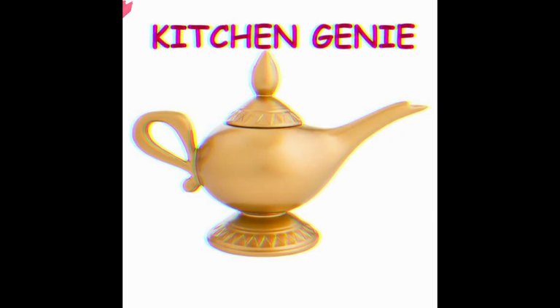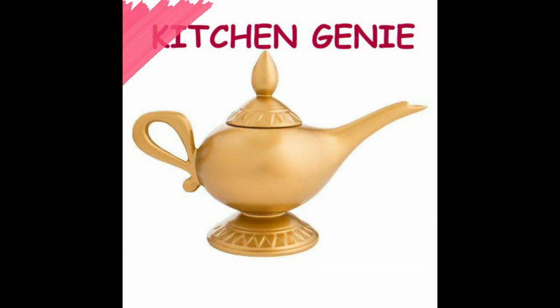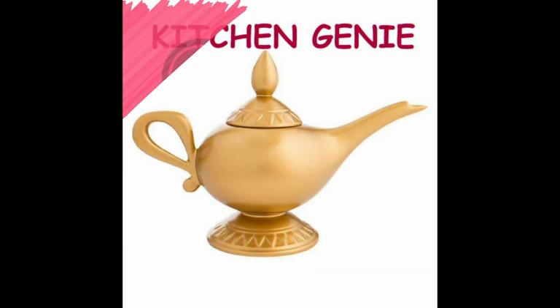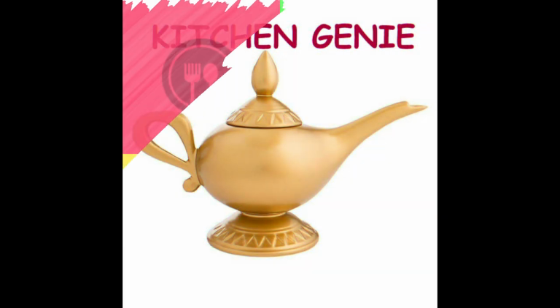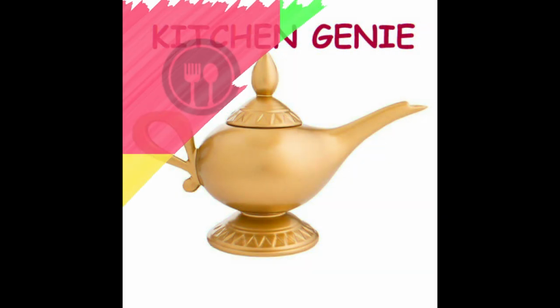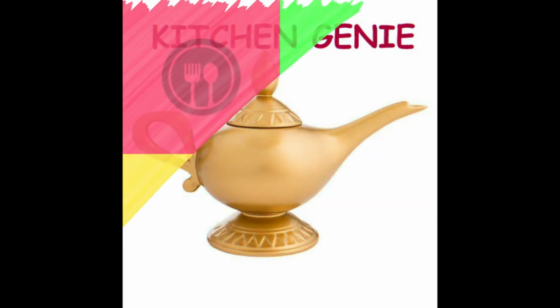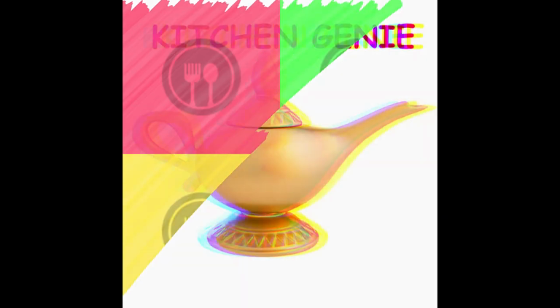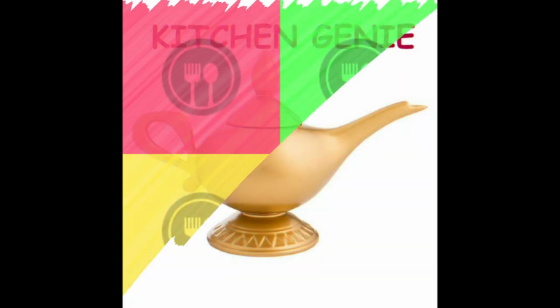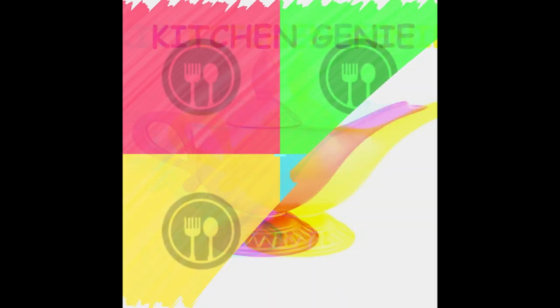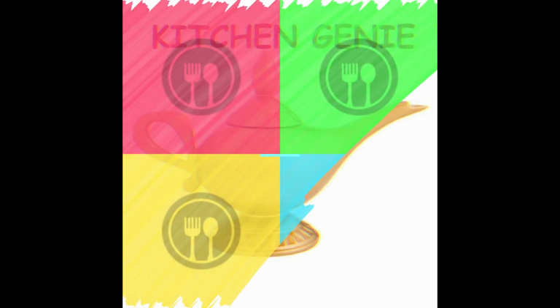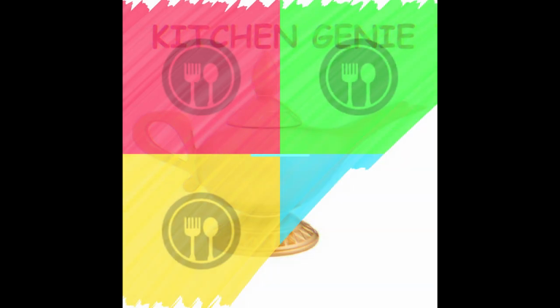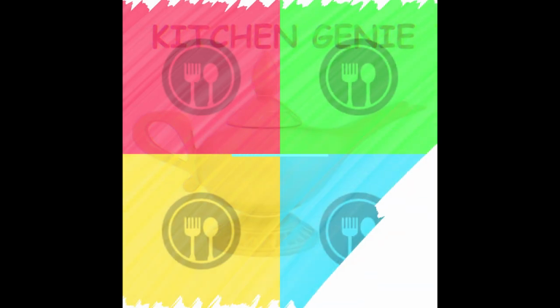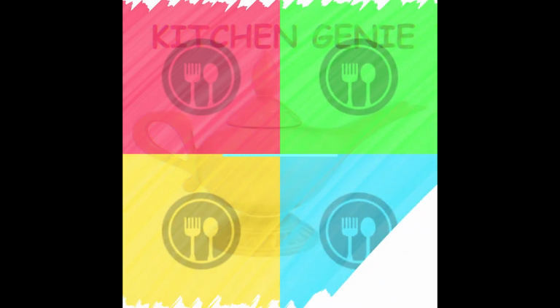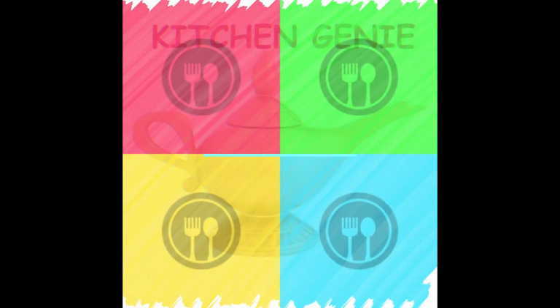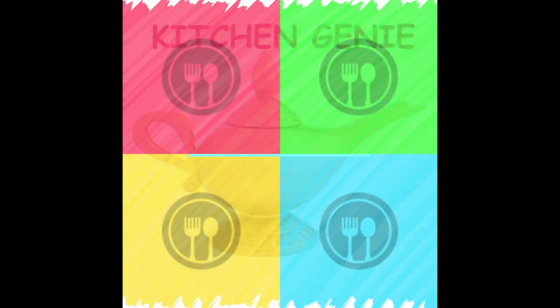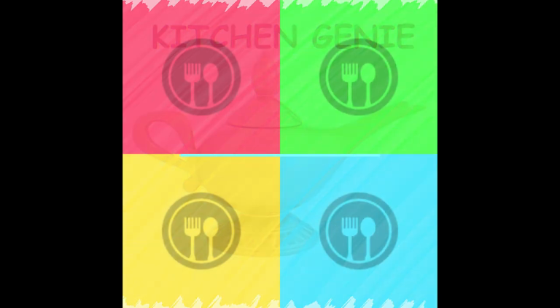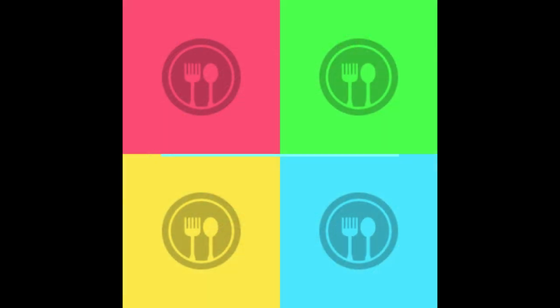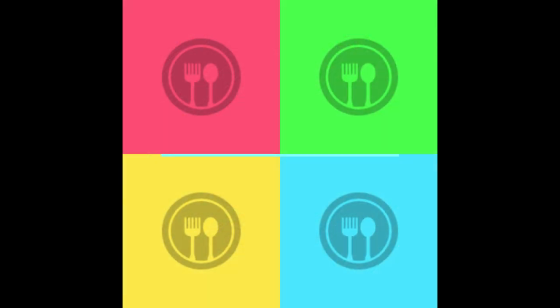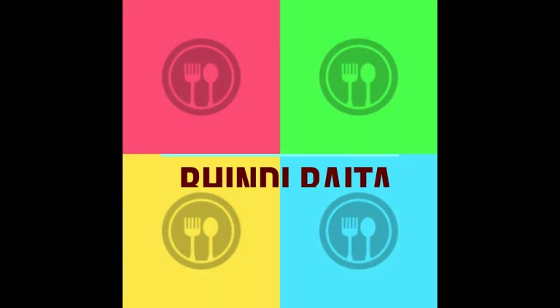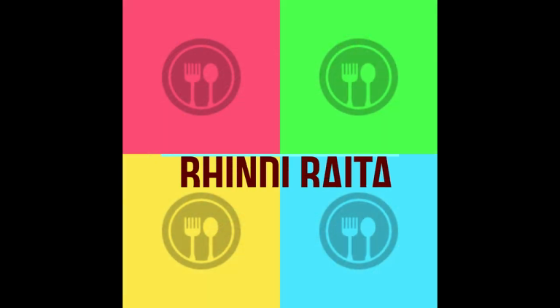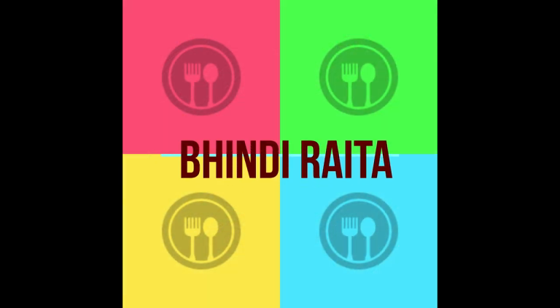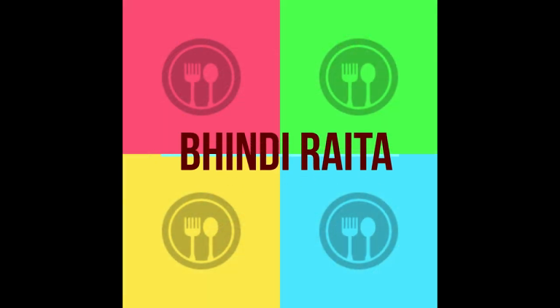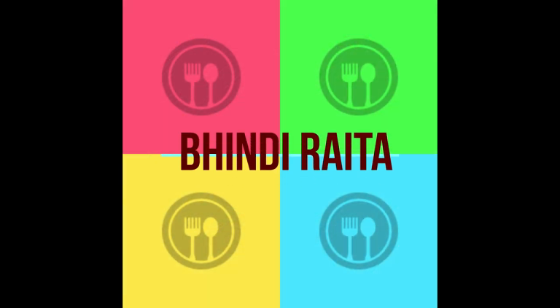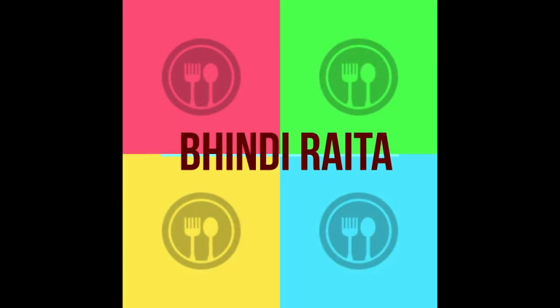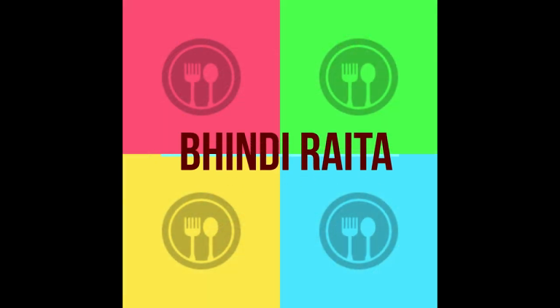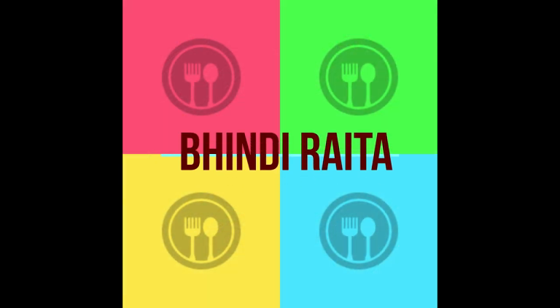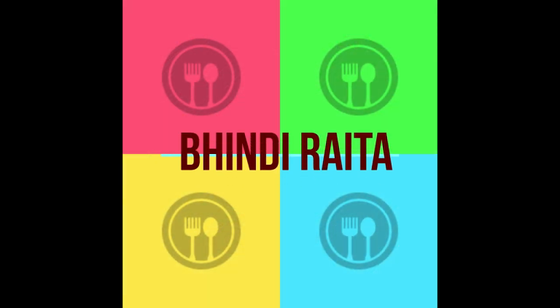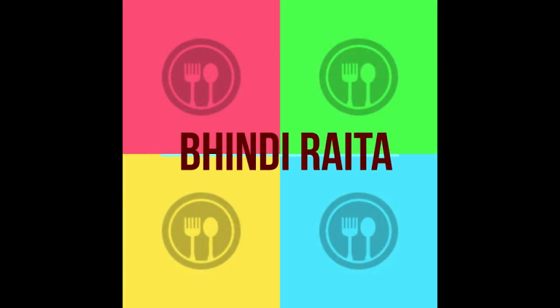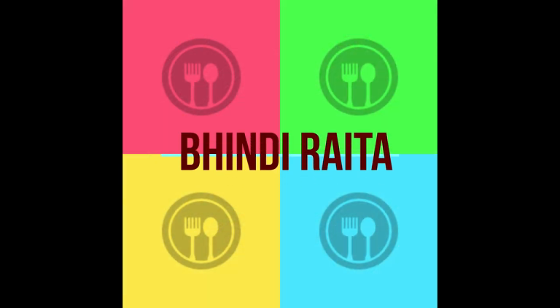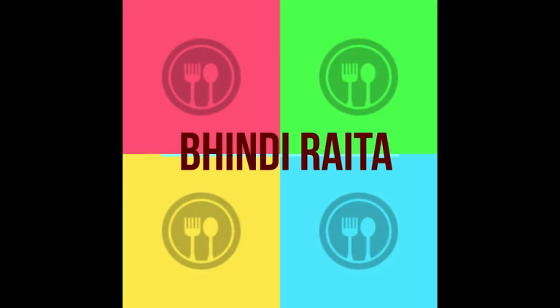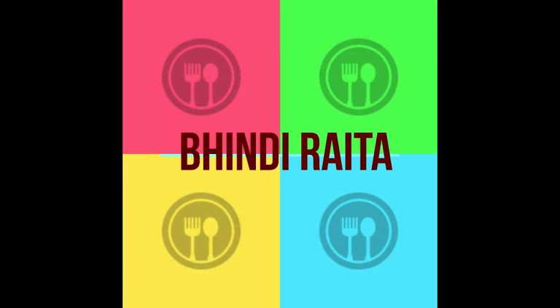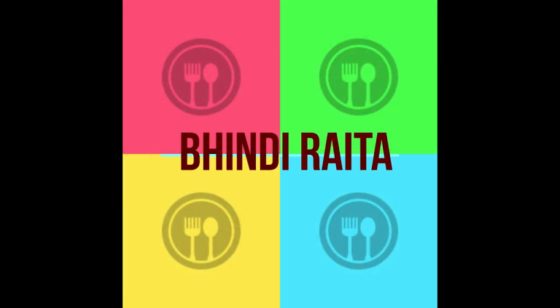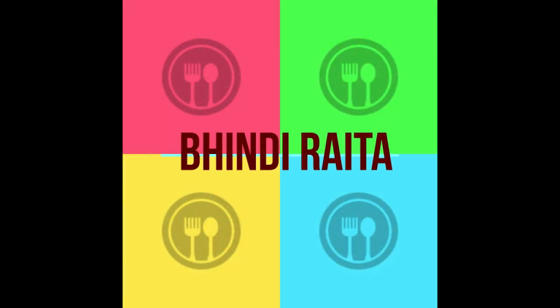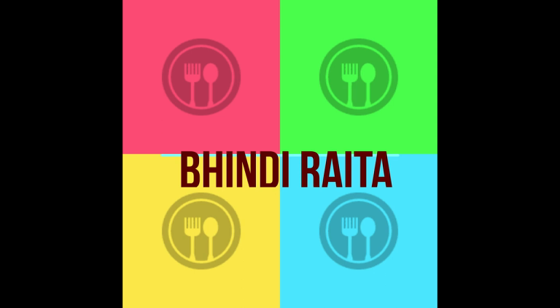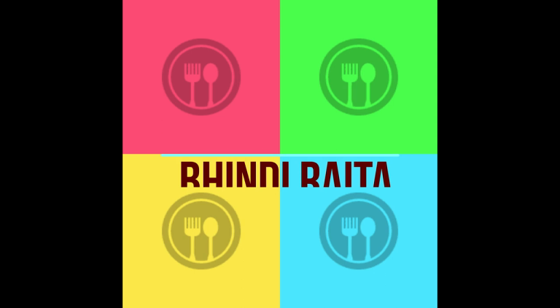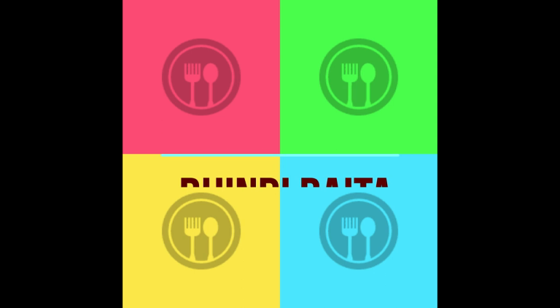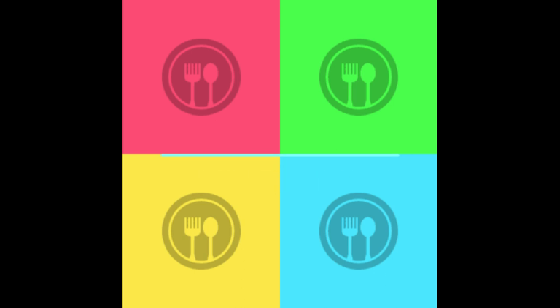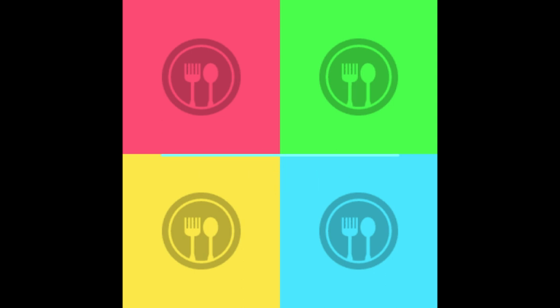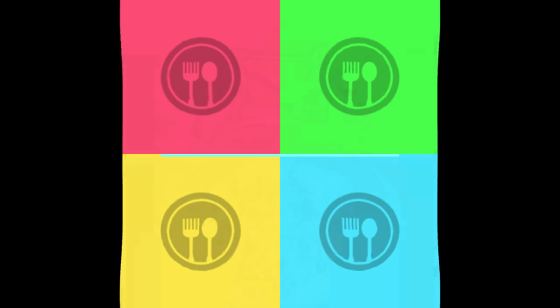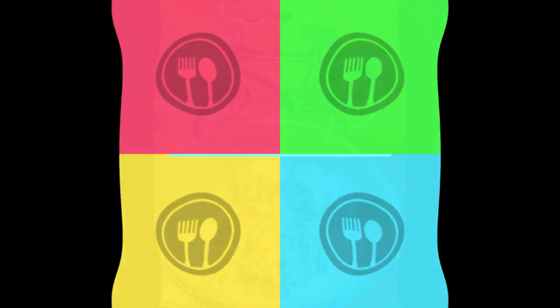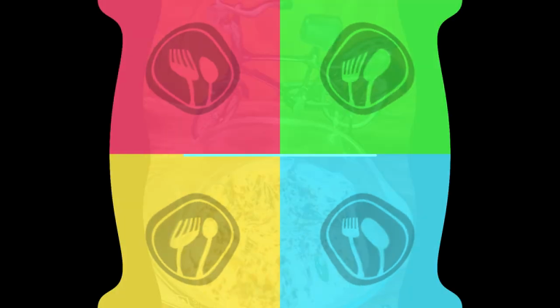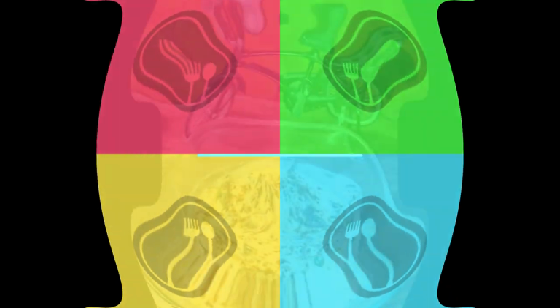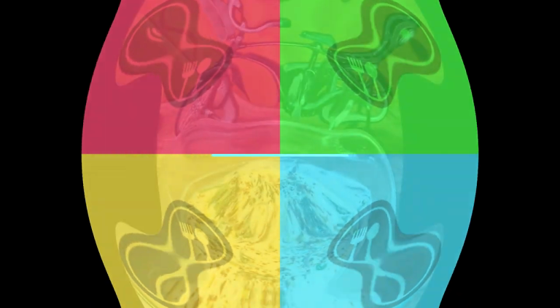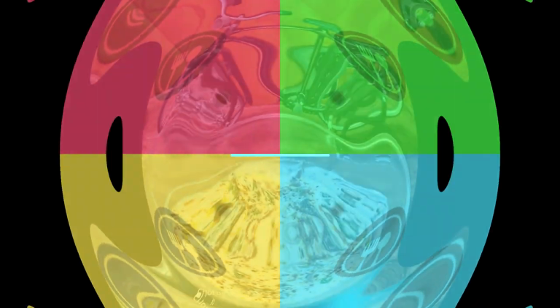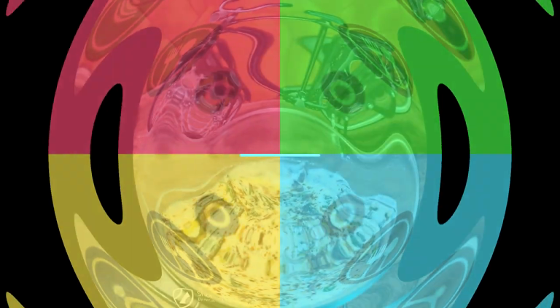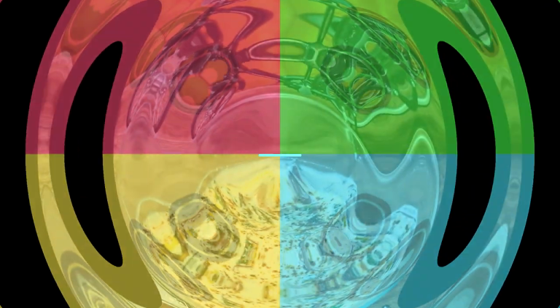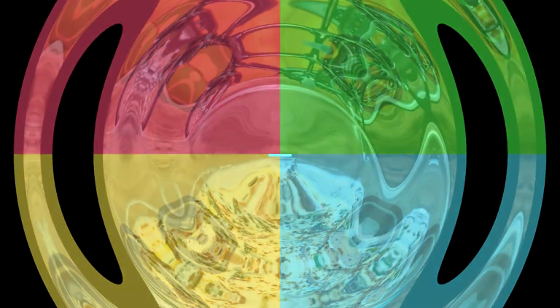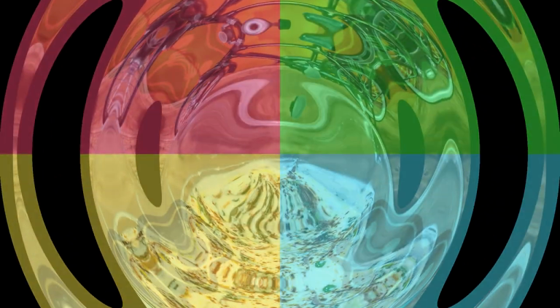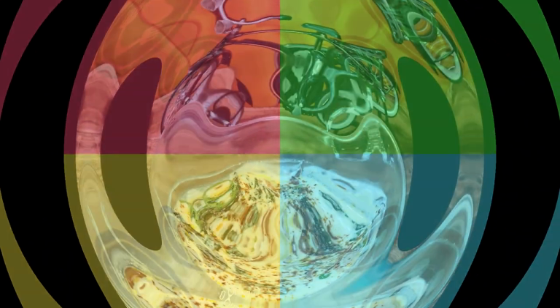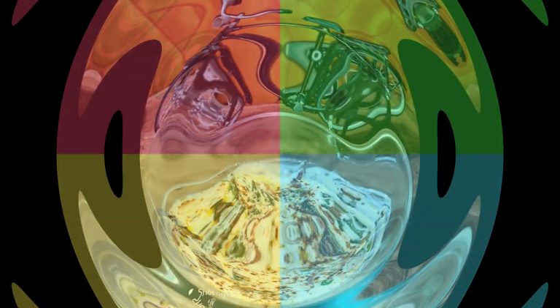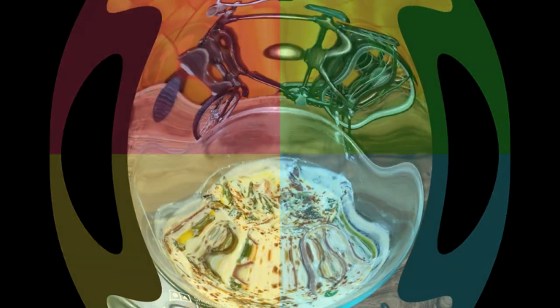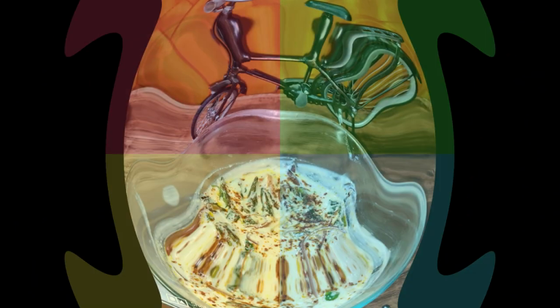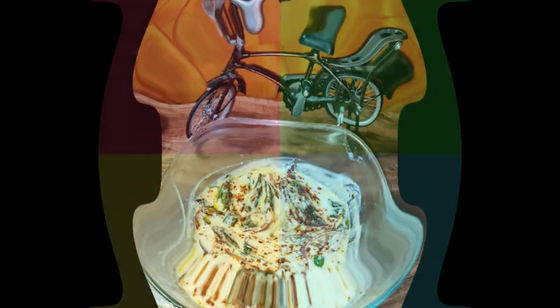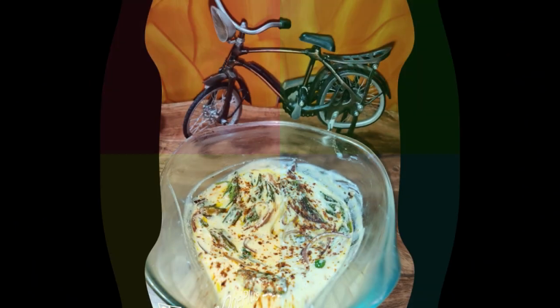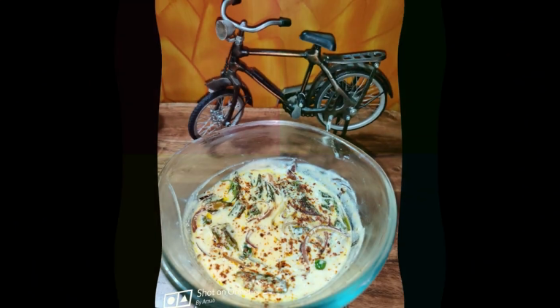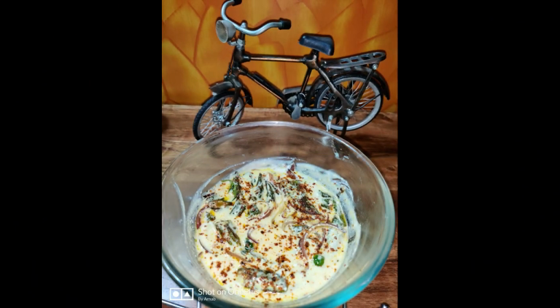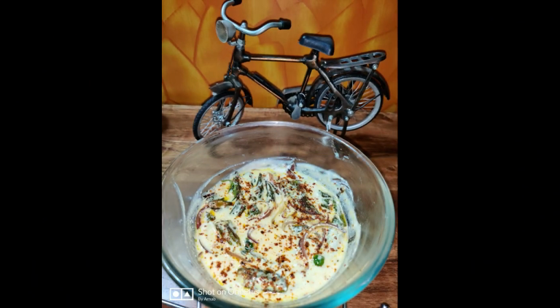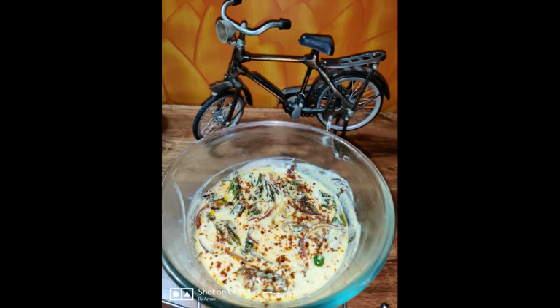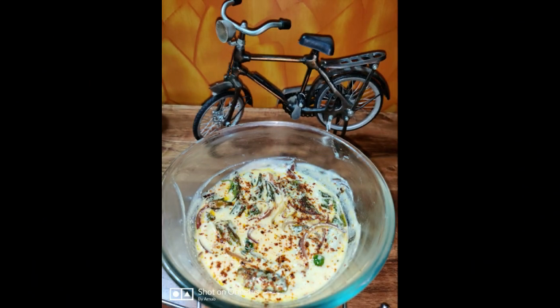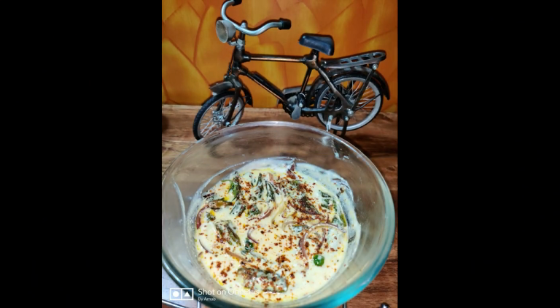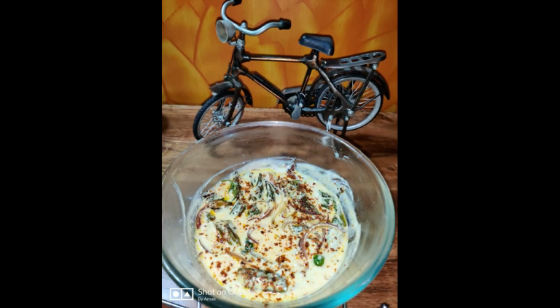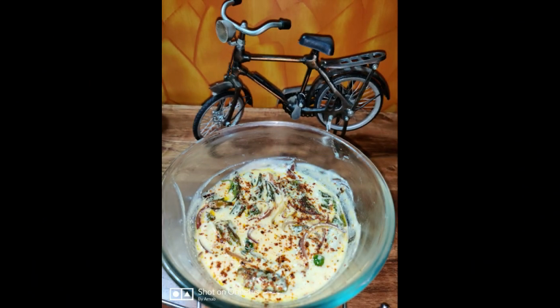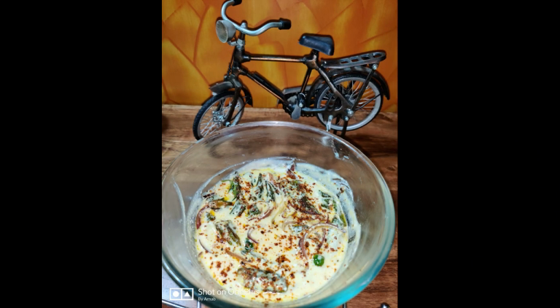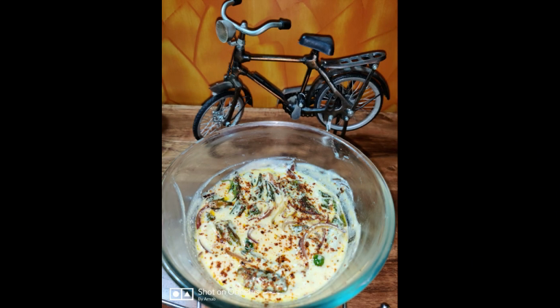Hello friends, welcome to Kitchen Genie. Today we are making a big dish. This is a very easy dish. Let's see what it tastes like.